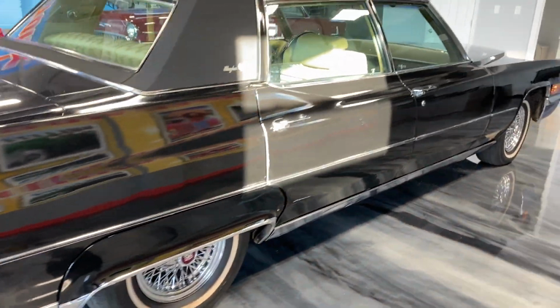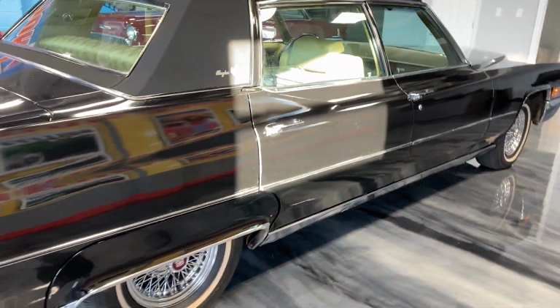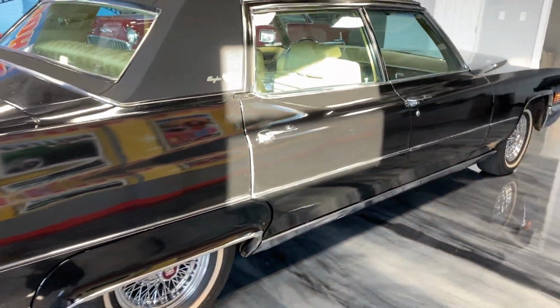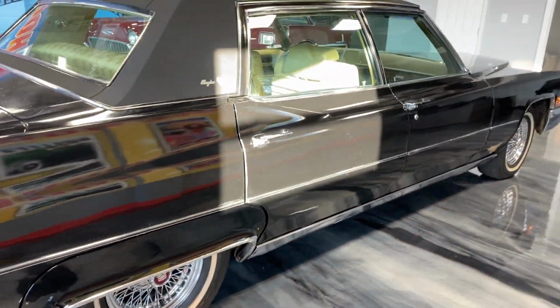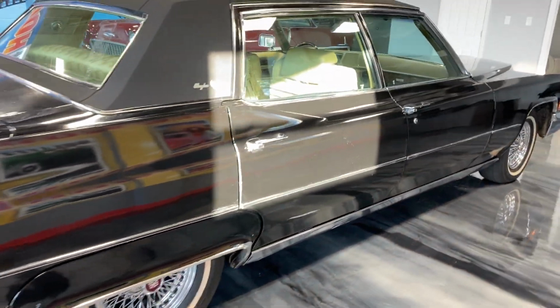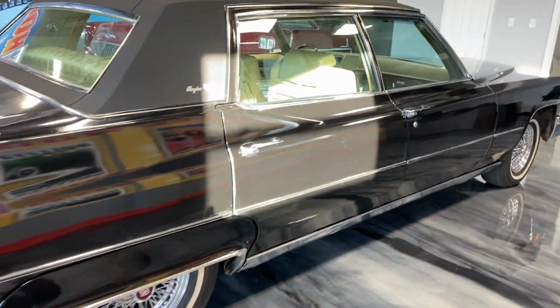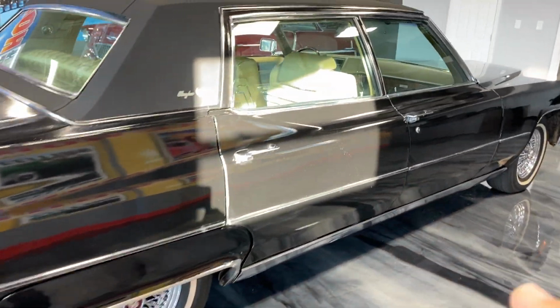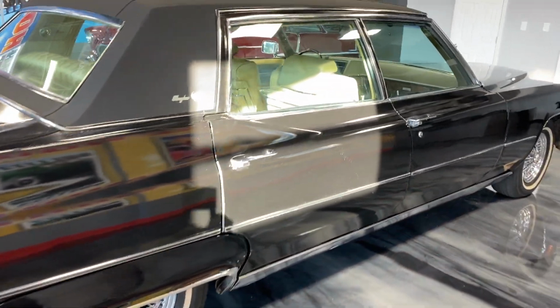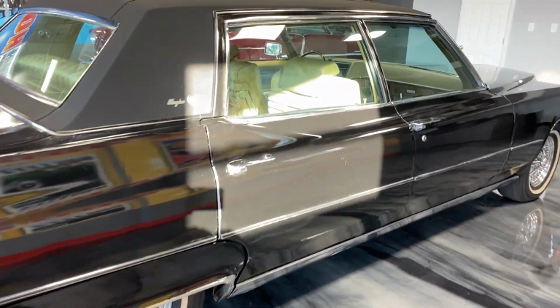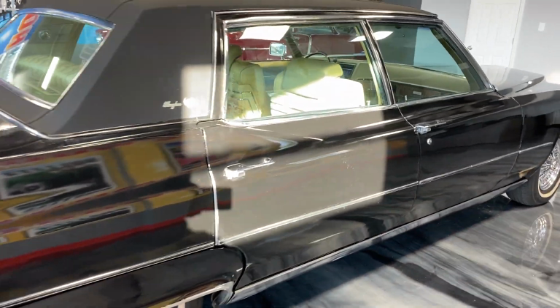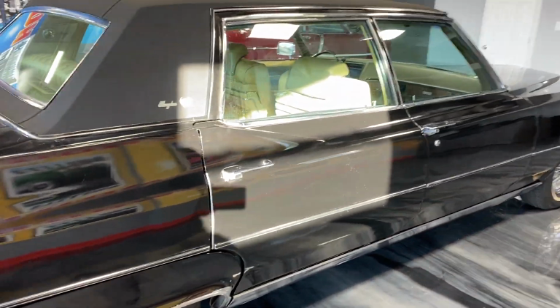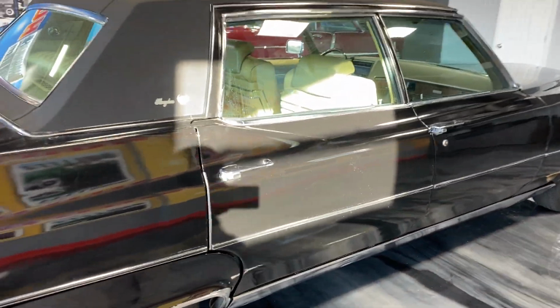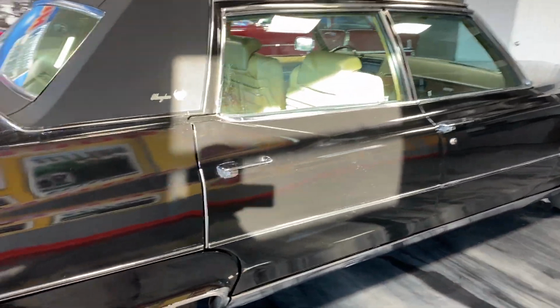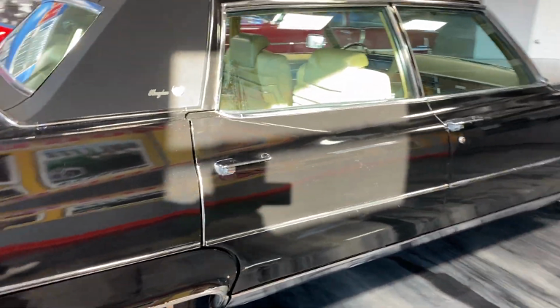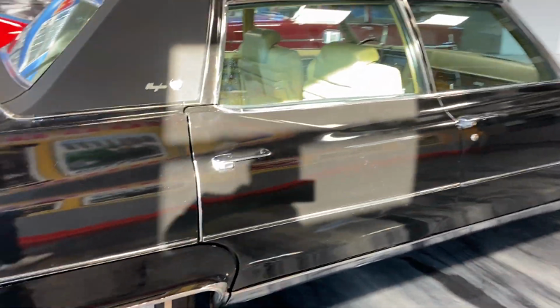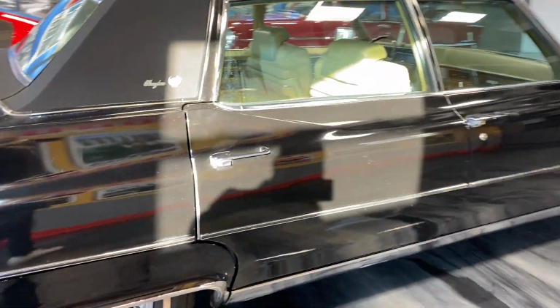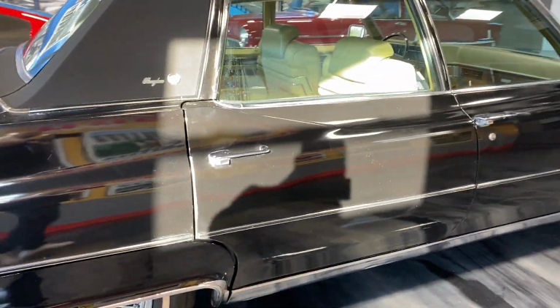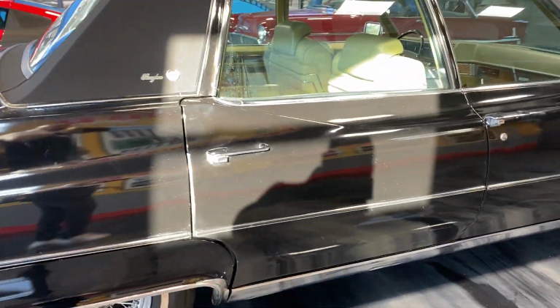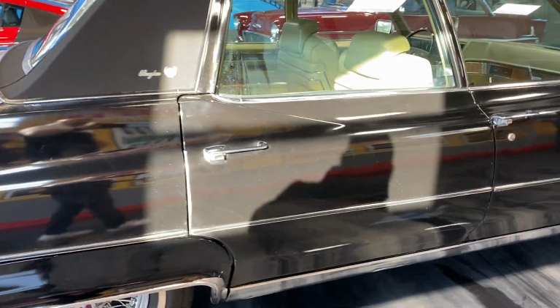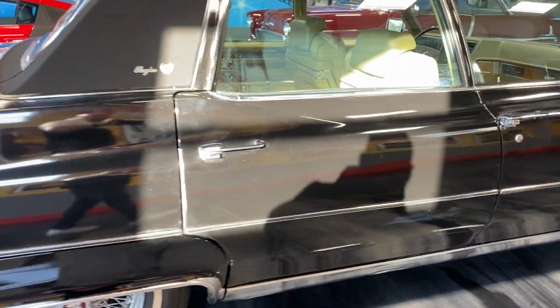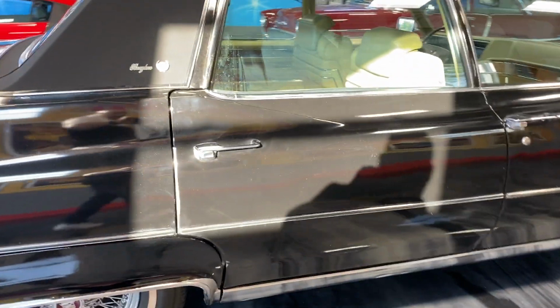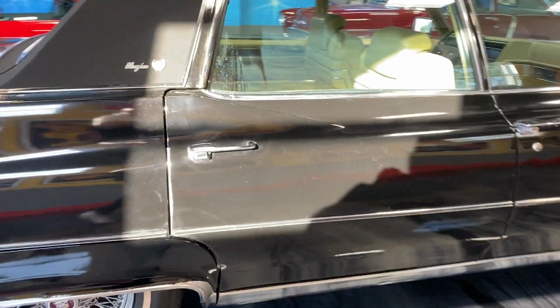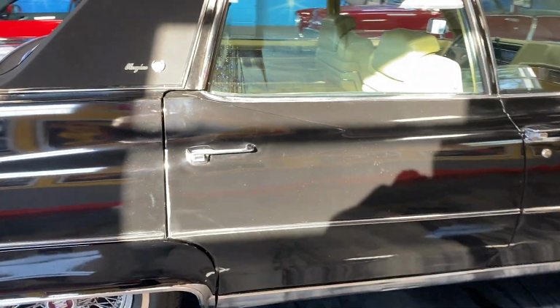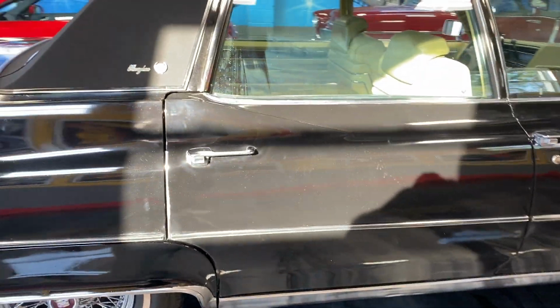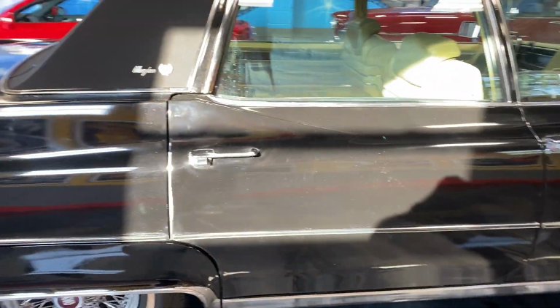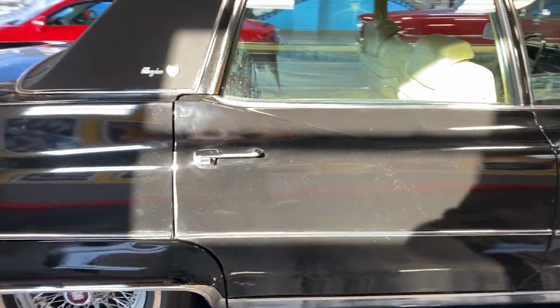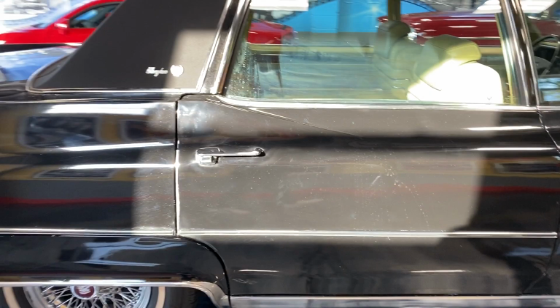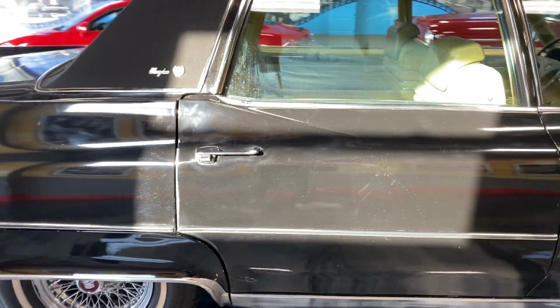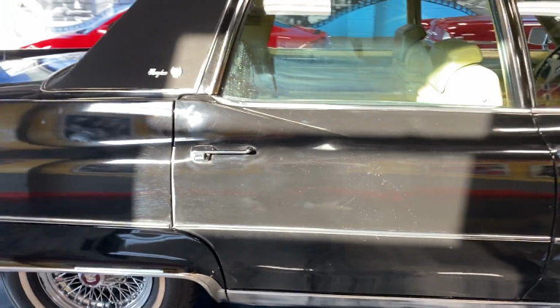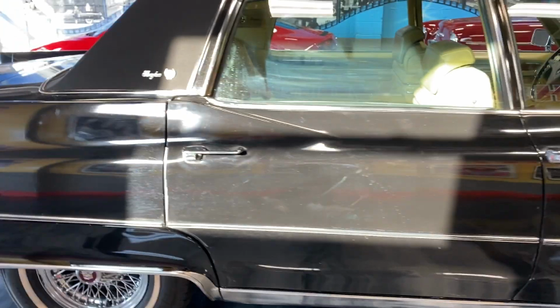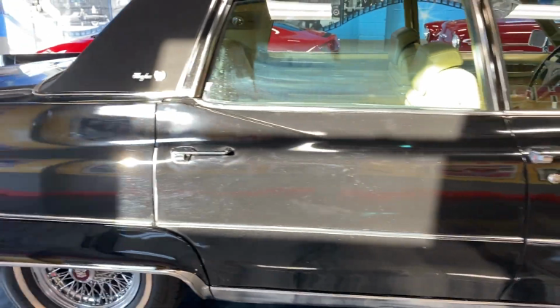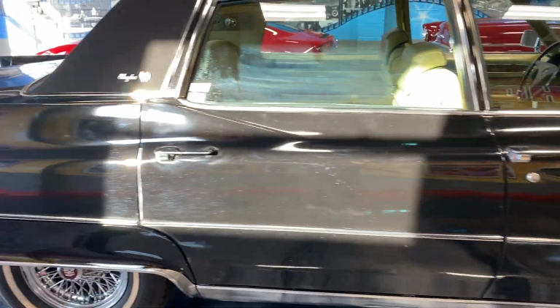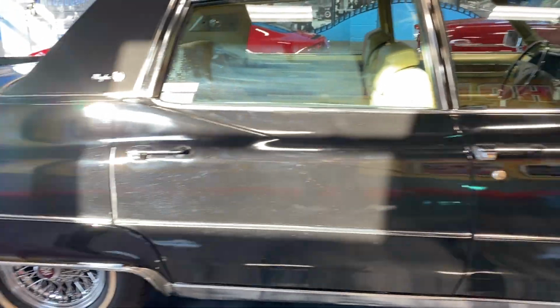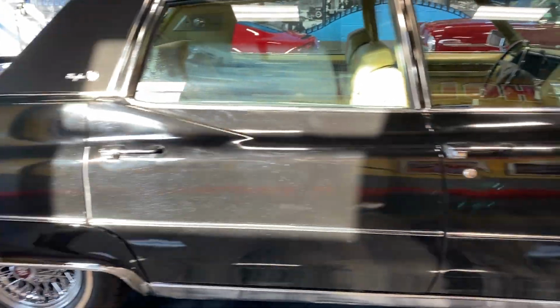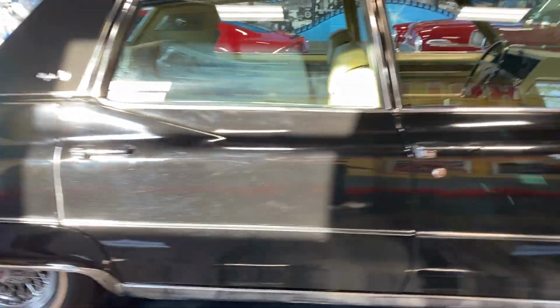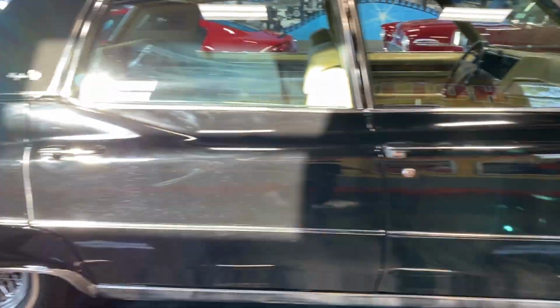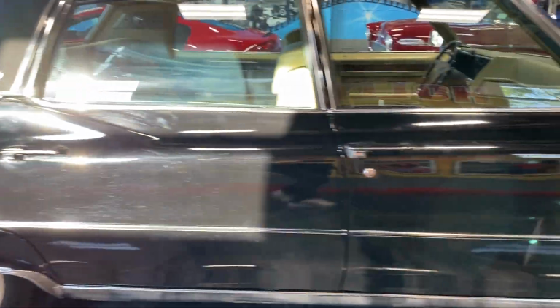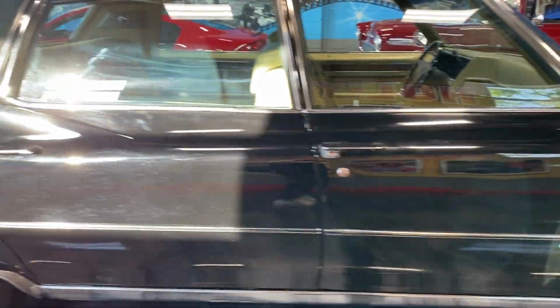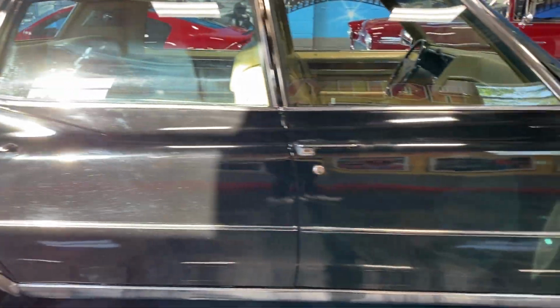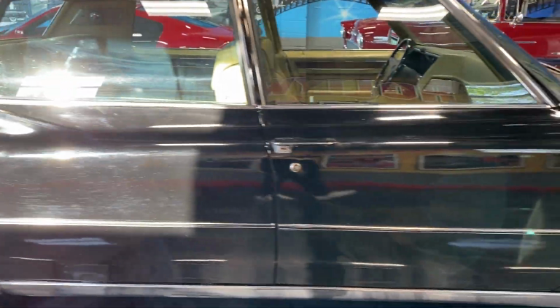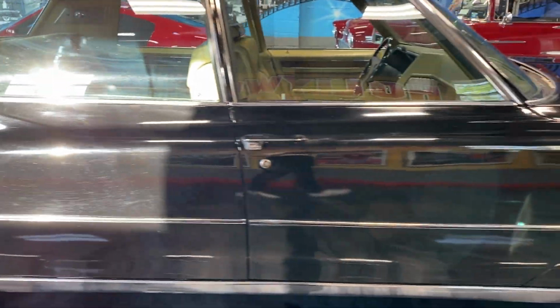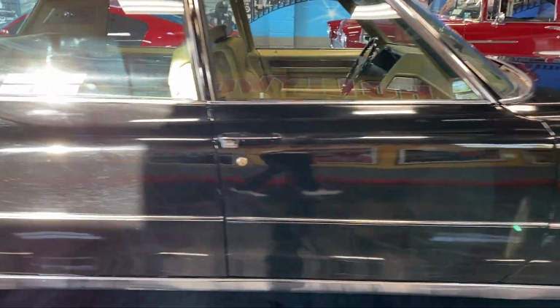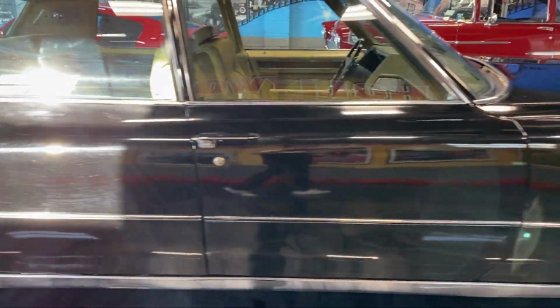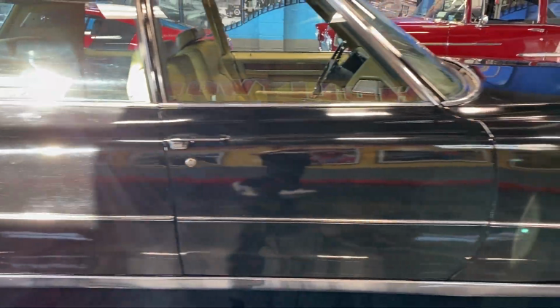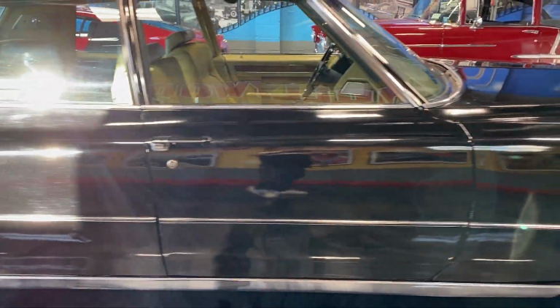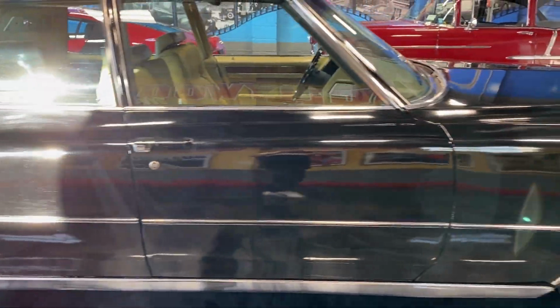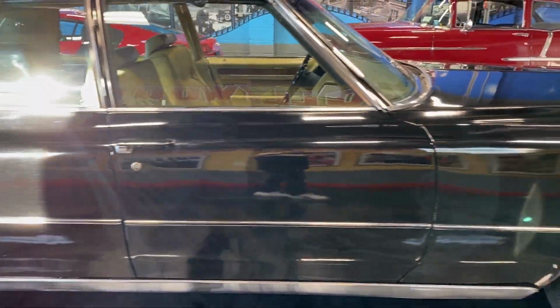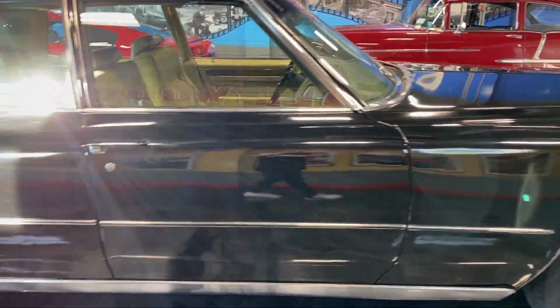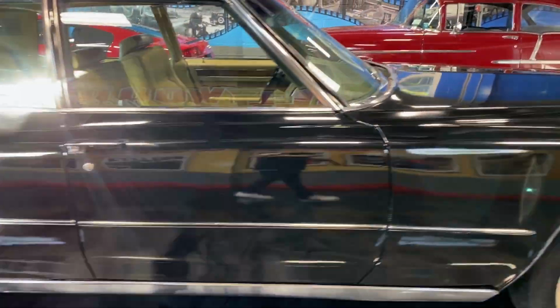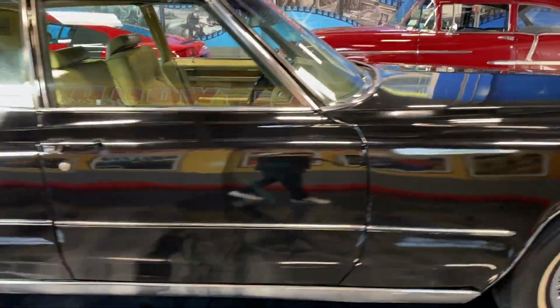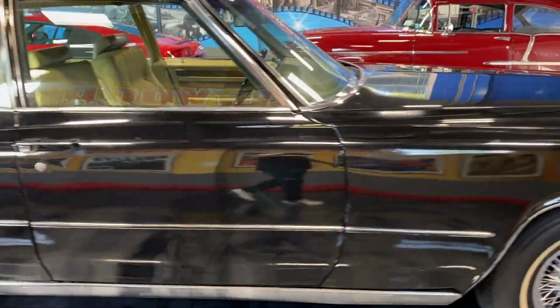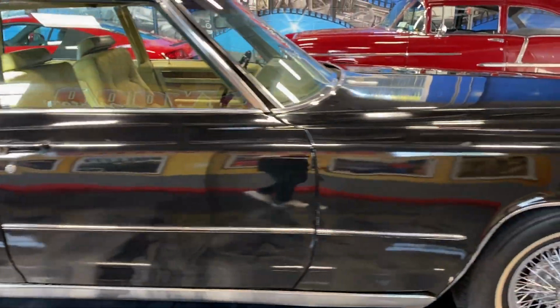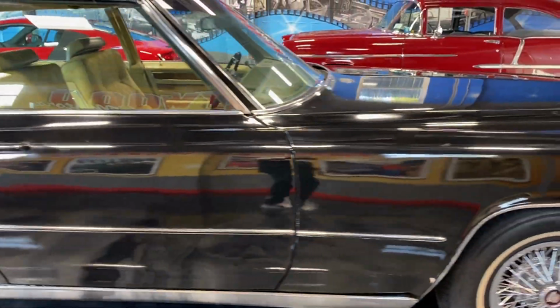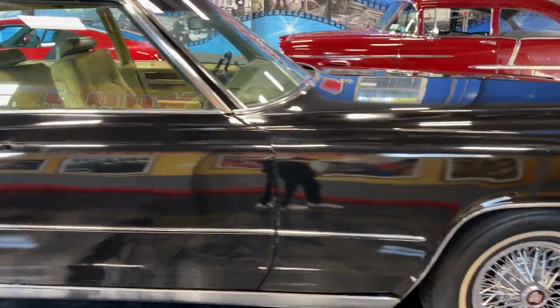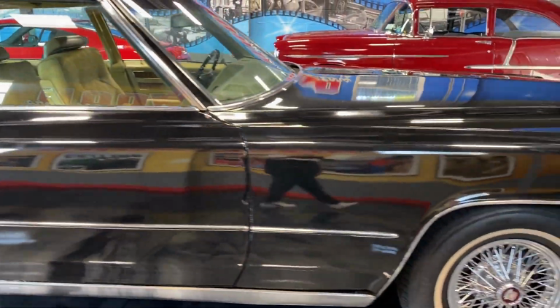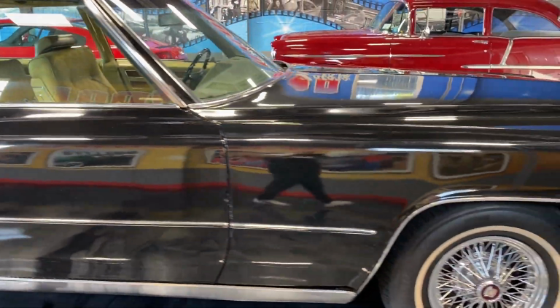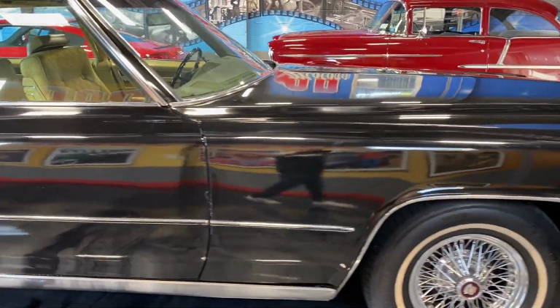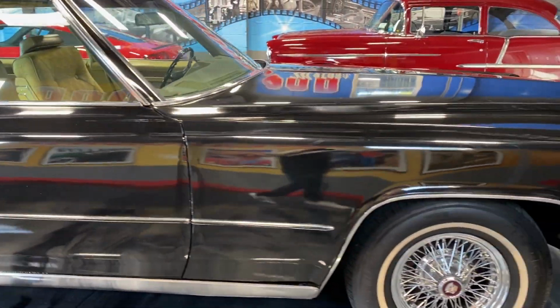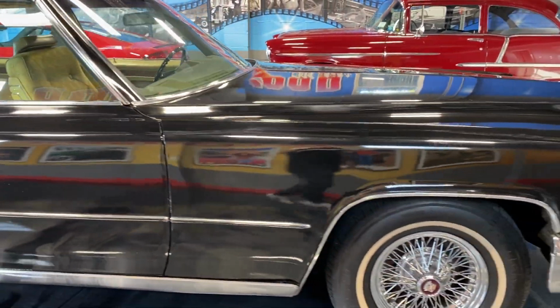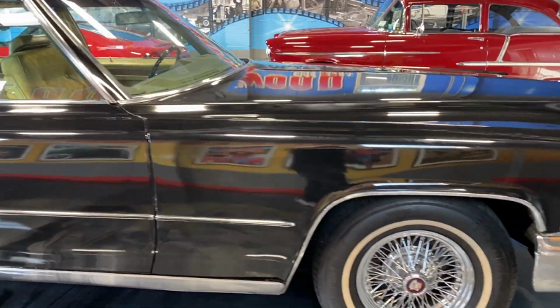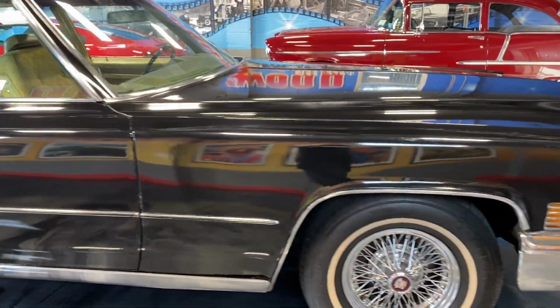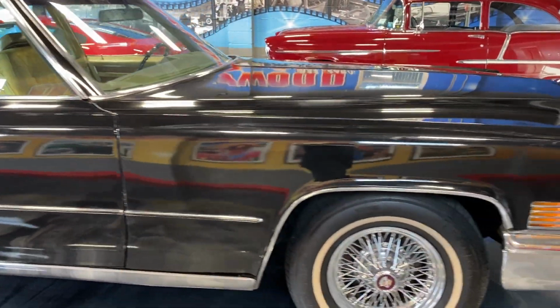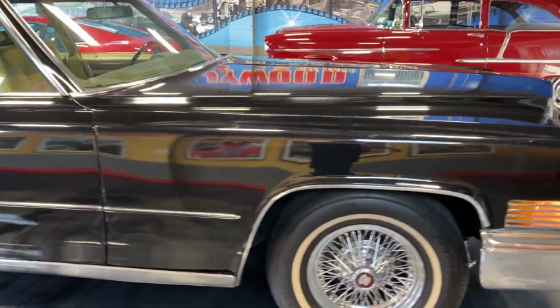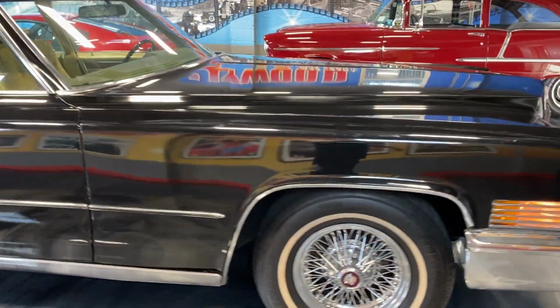That's just a reflection — it's not a discoloration in the paint from the window. It's a really cool Fleetwood Brougham right here.